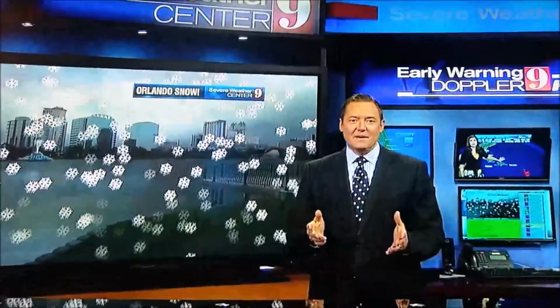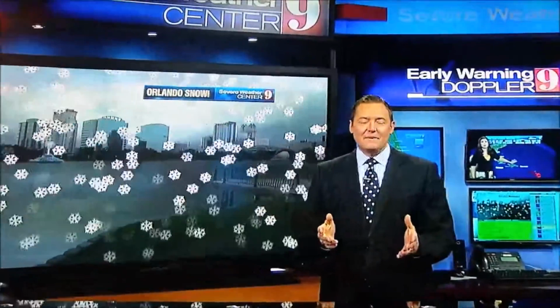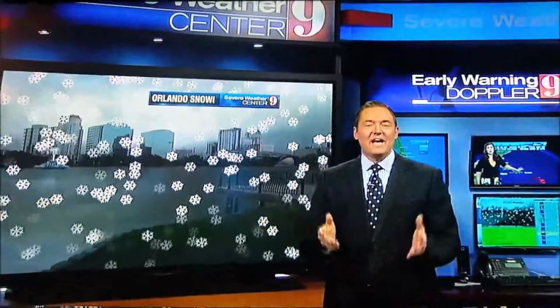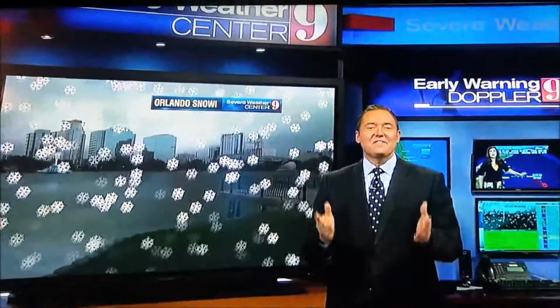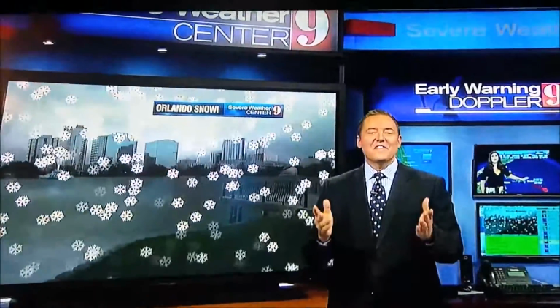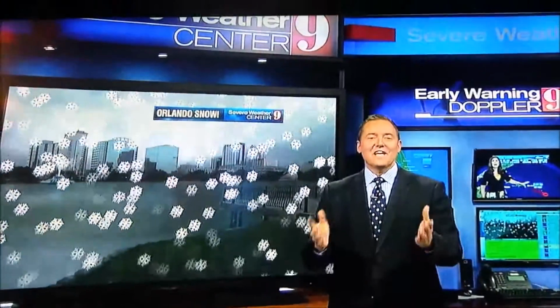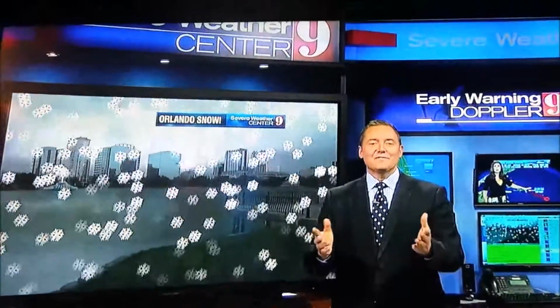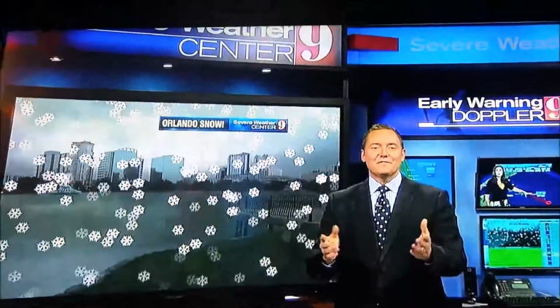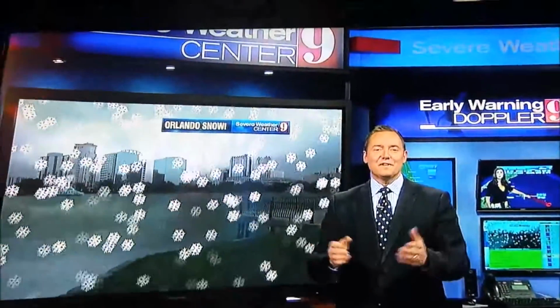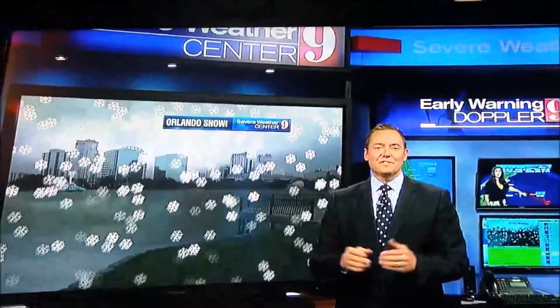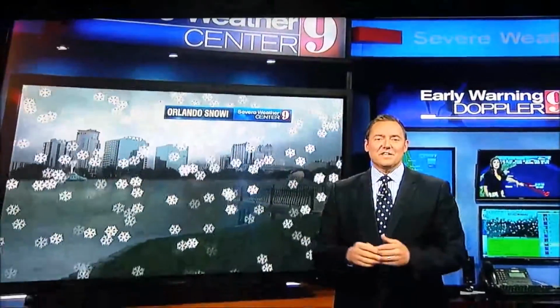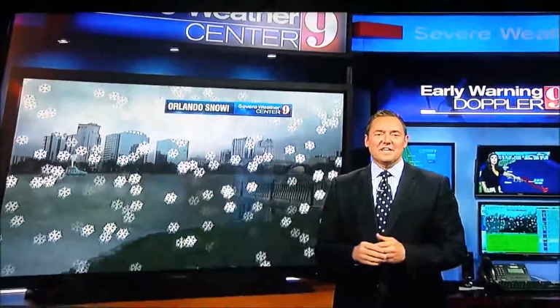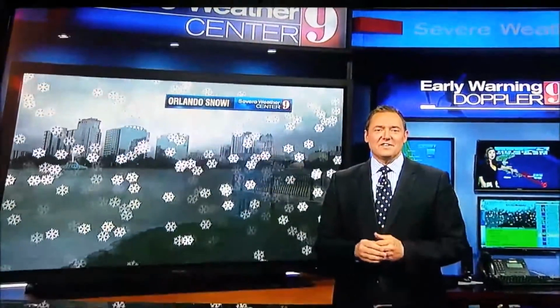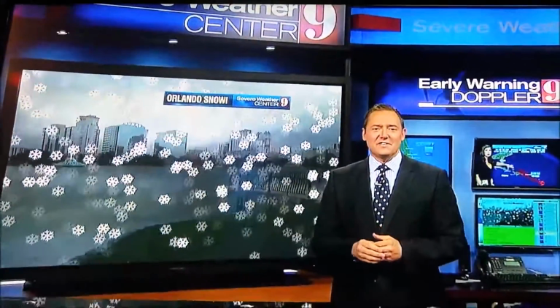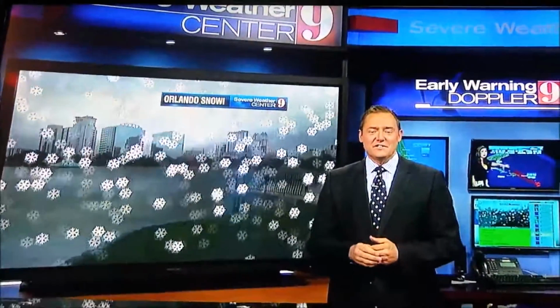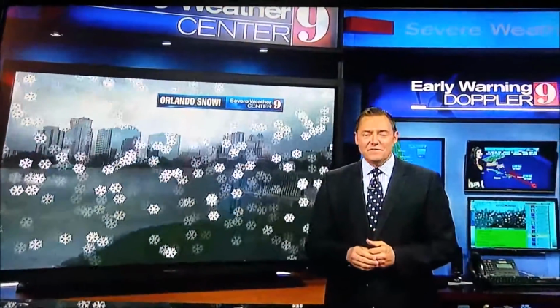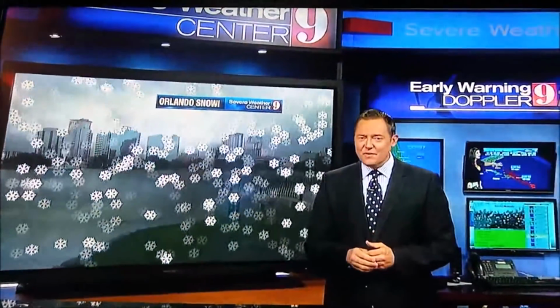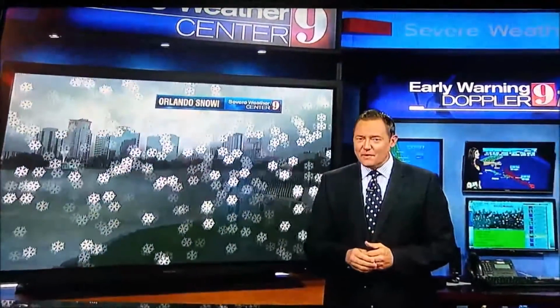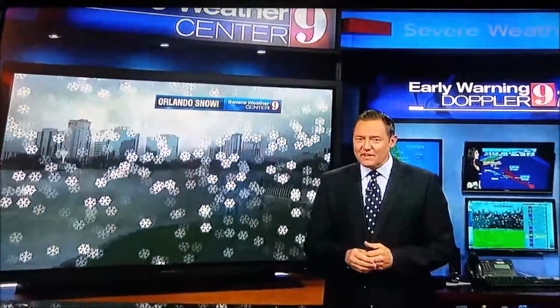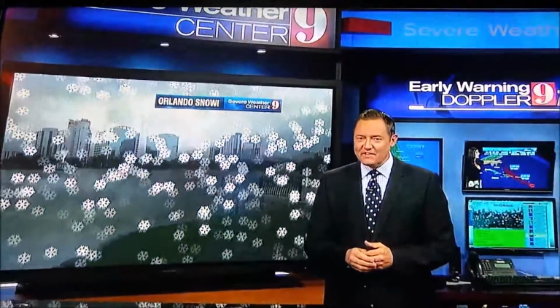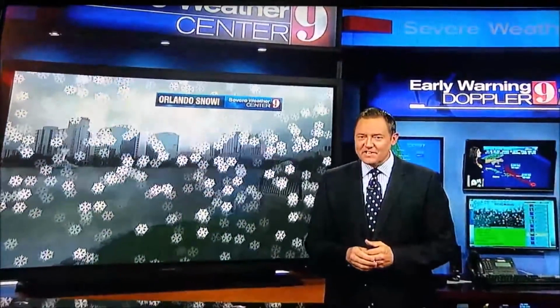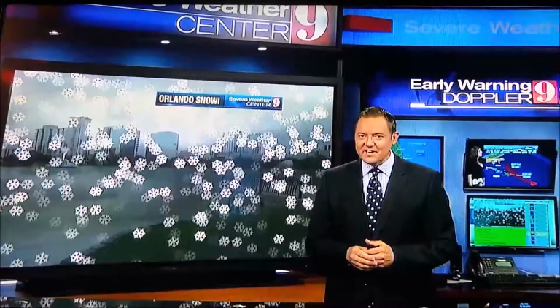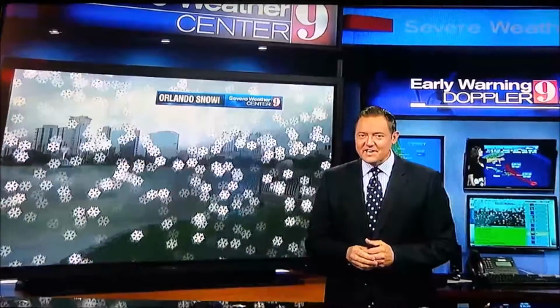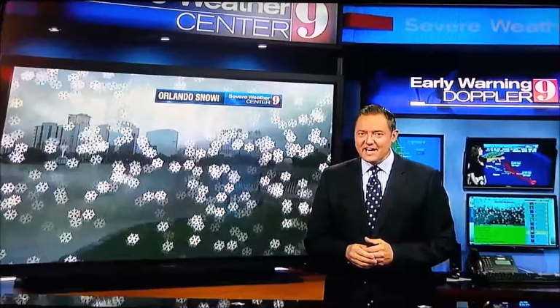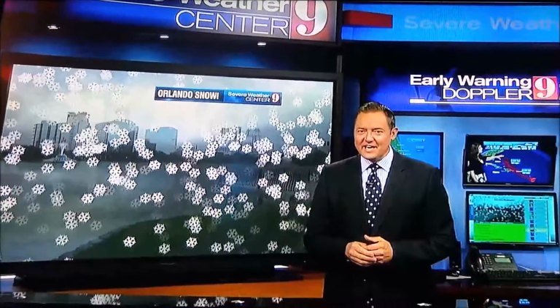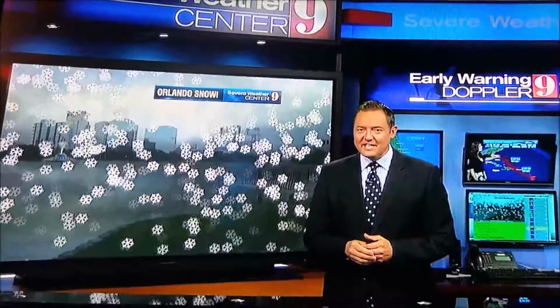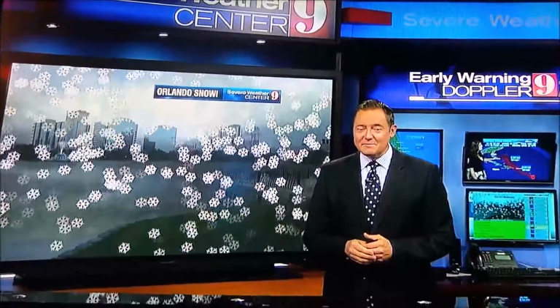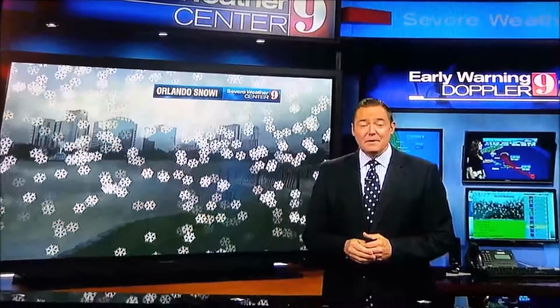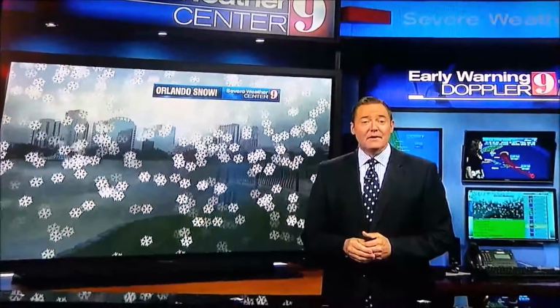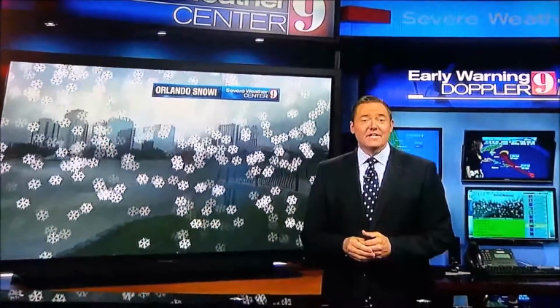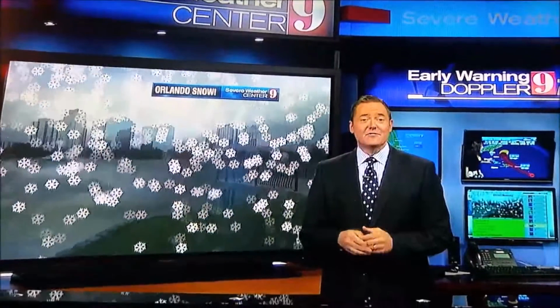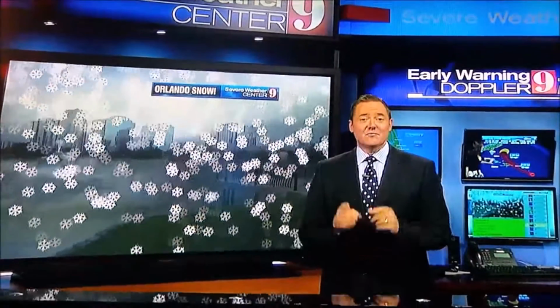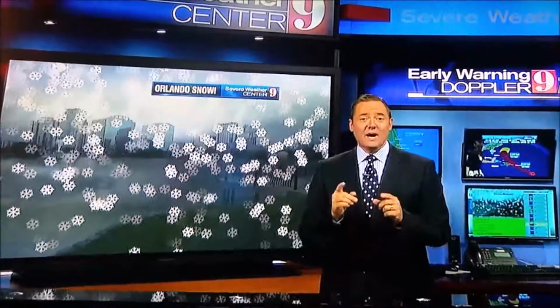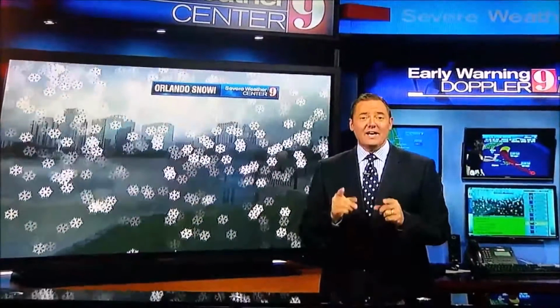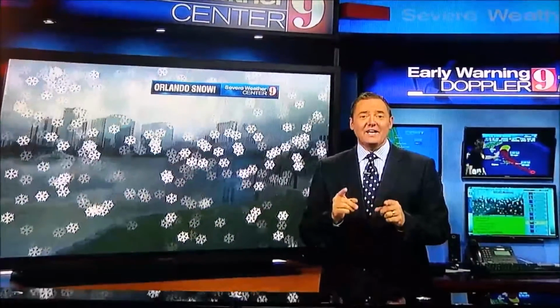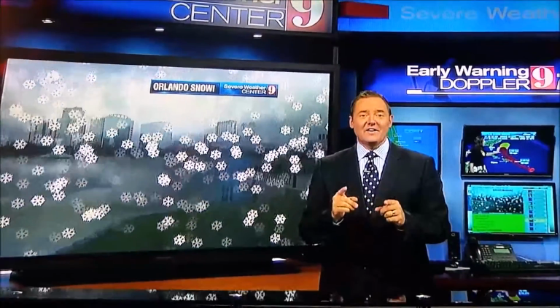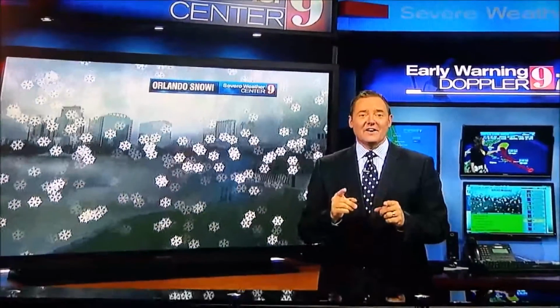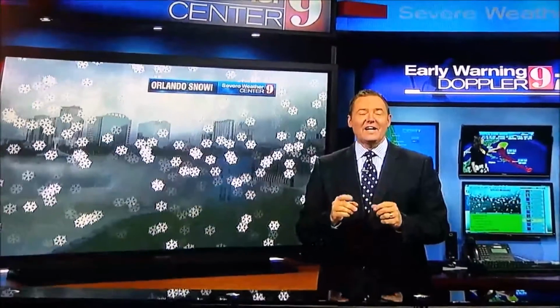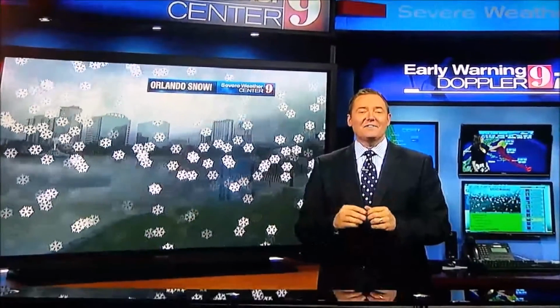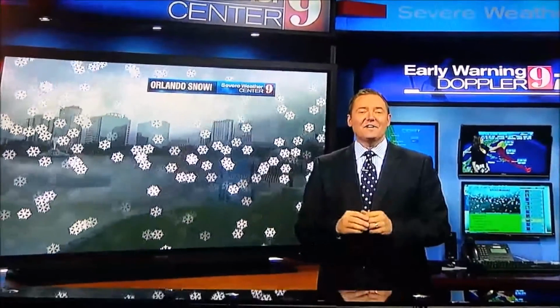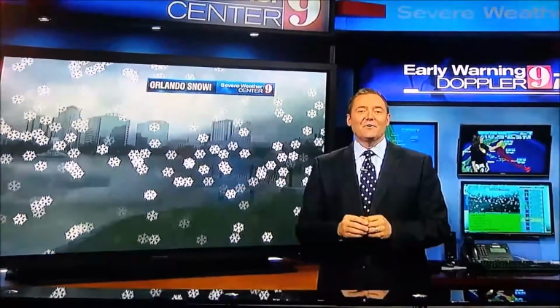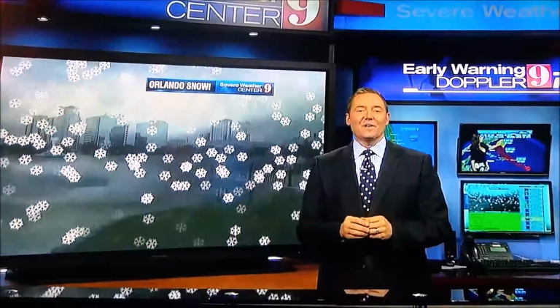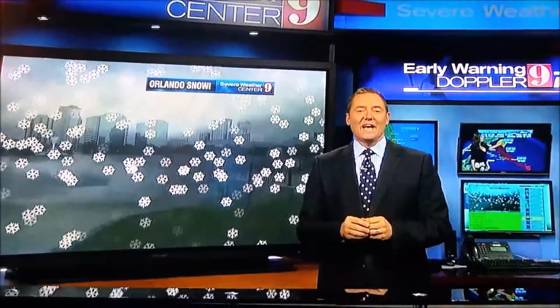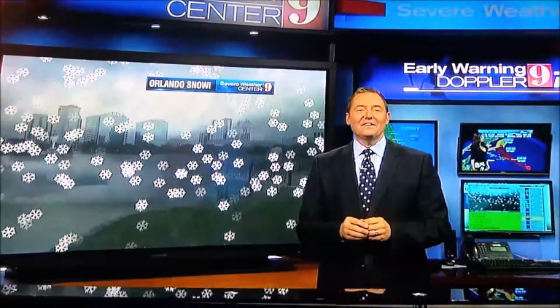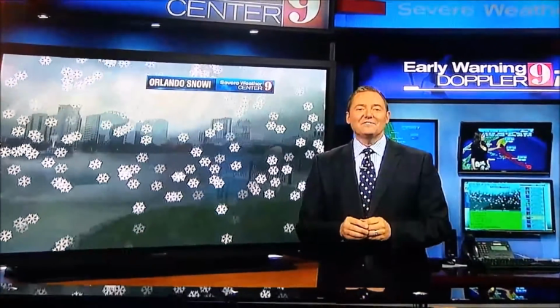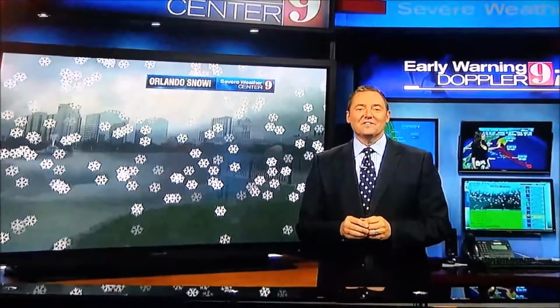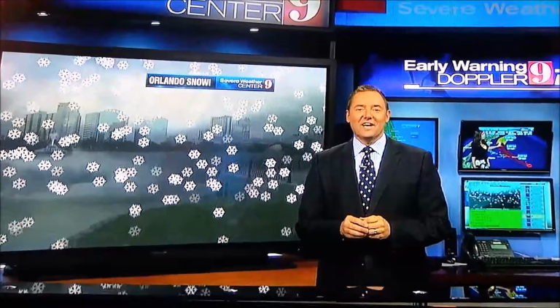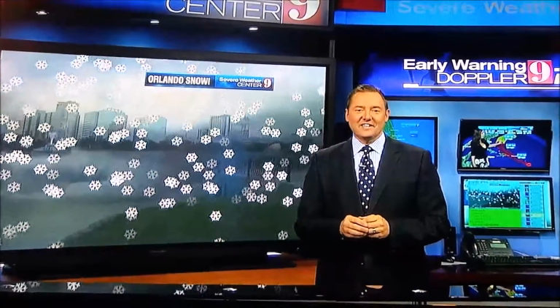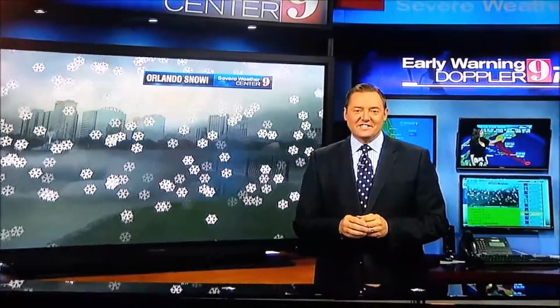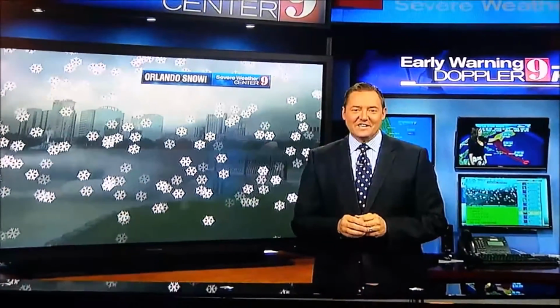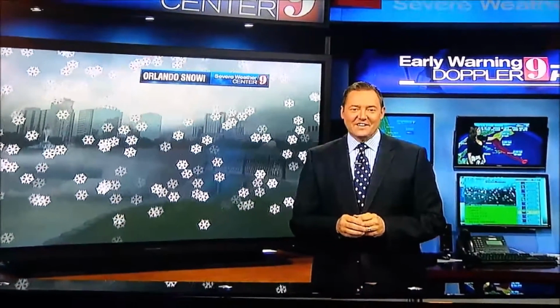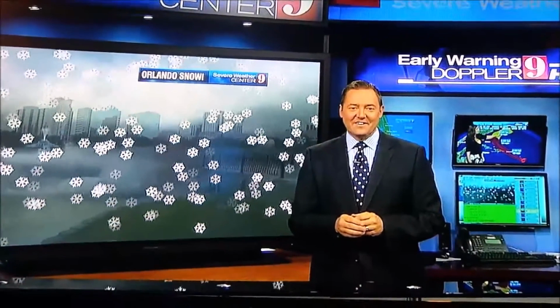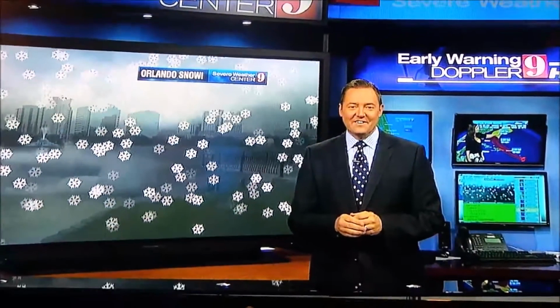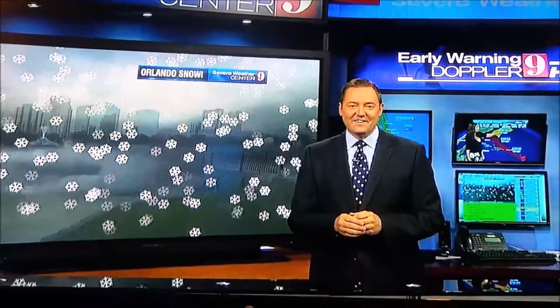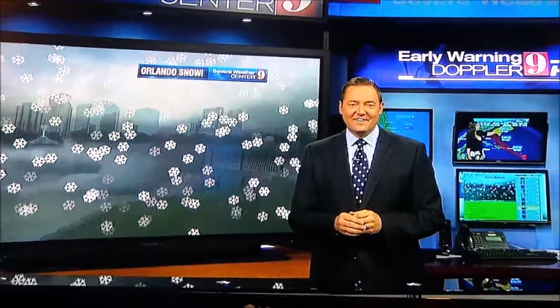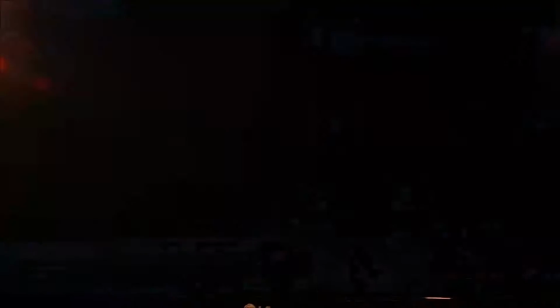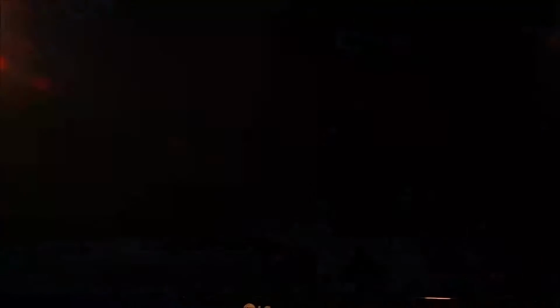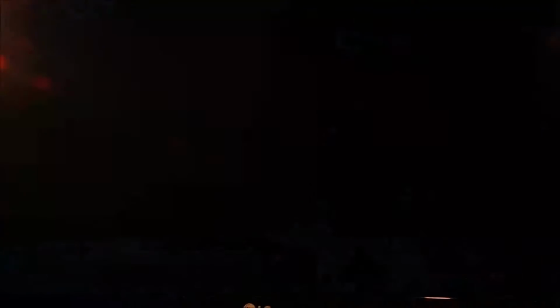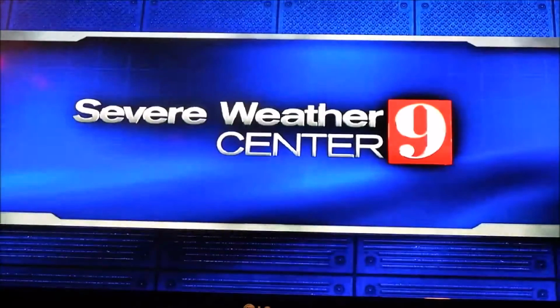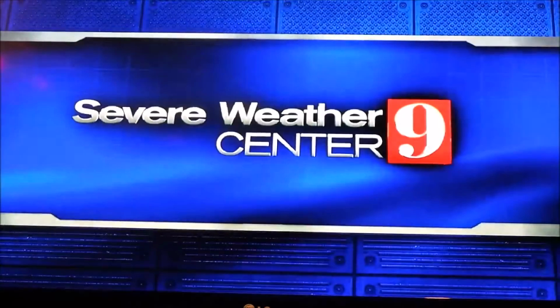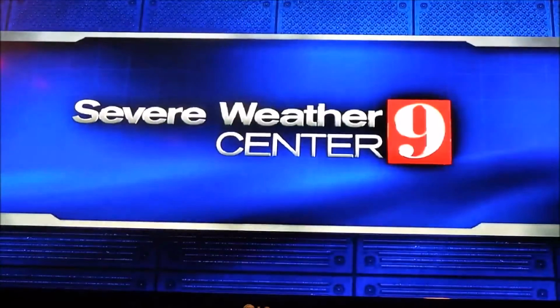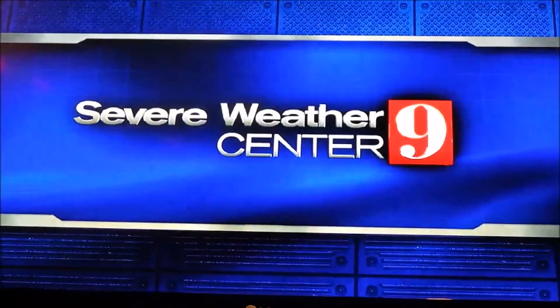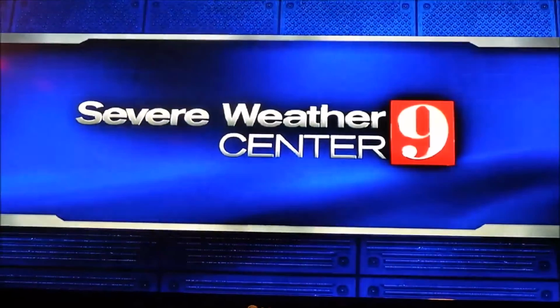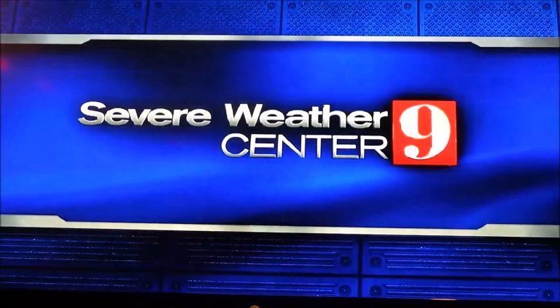Thanks for visiting the Severe Weather Center 9 experience right here at the Orlando Science Center. Thank you.